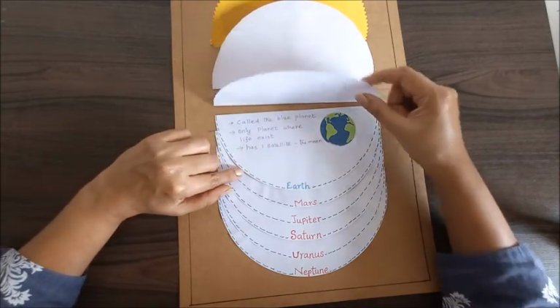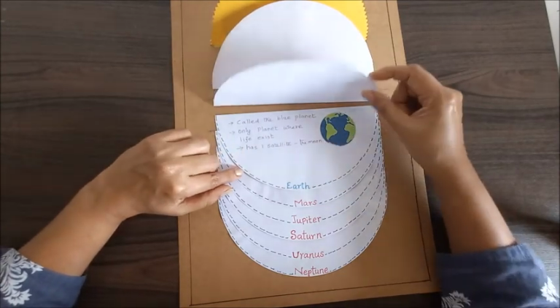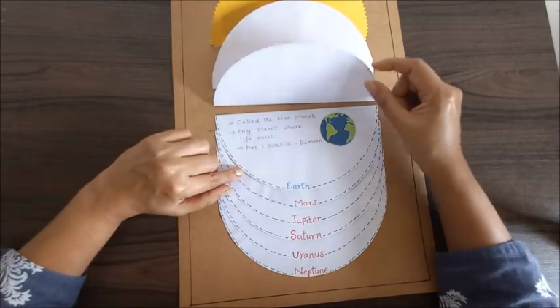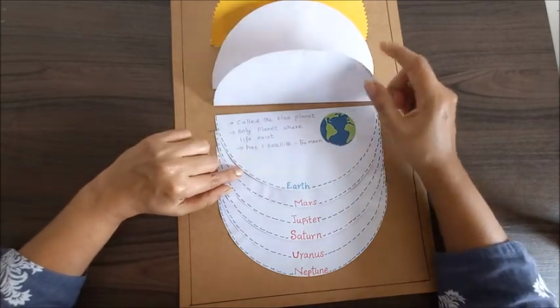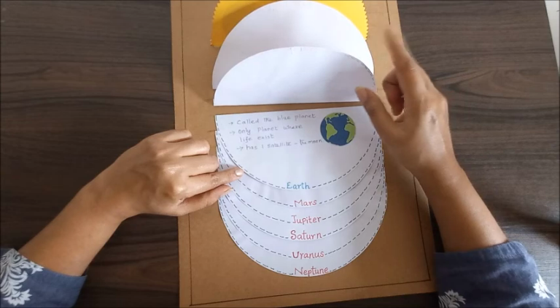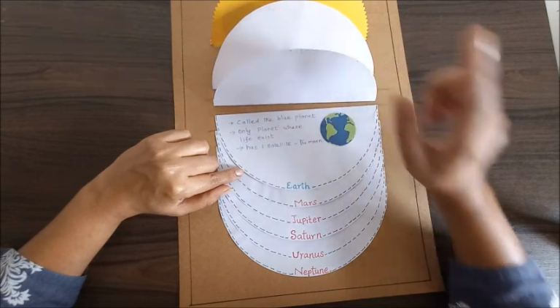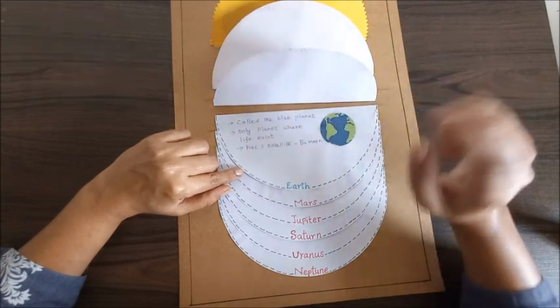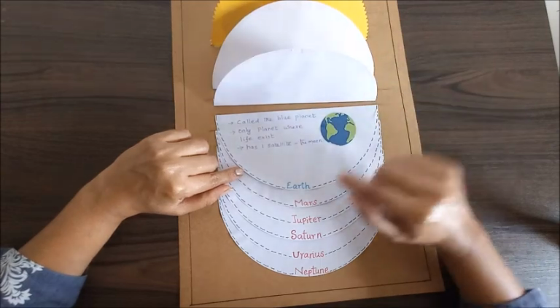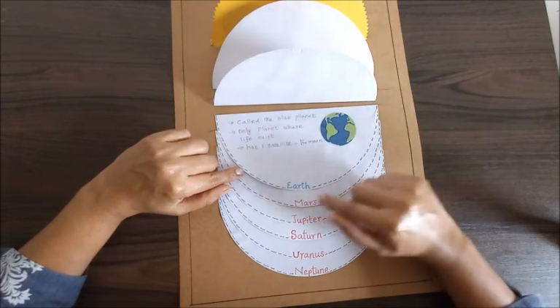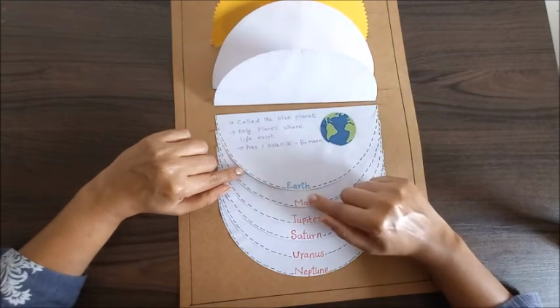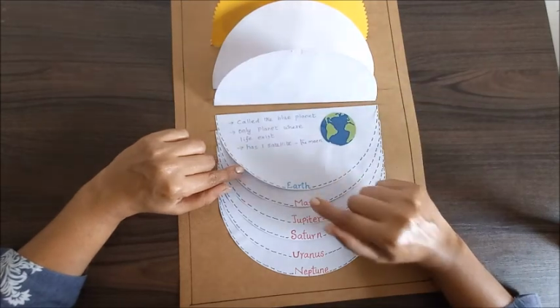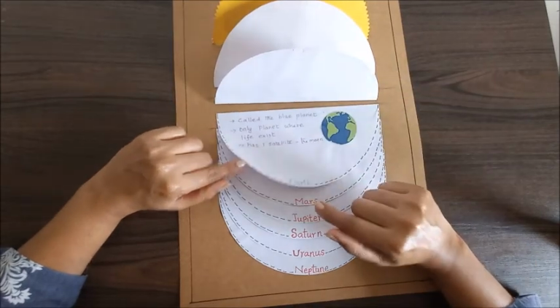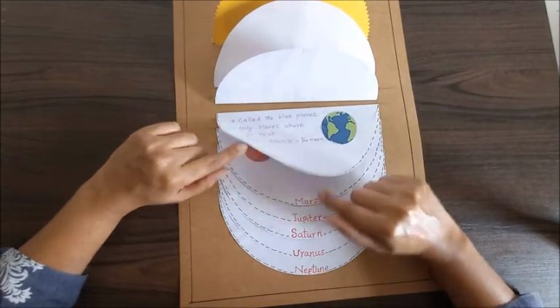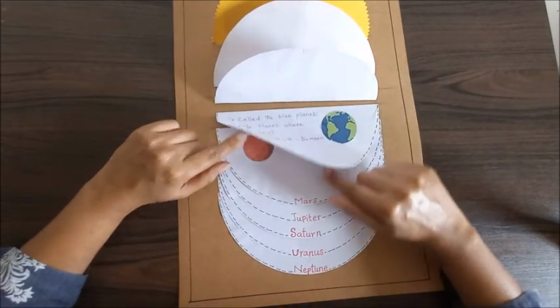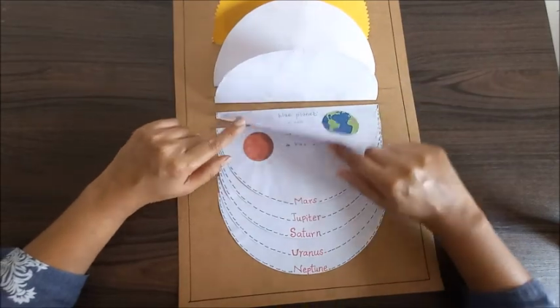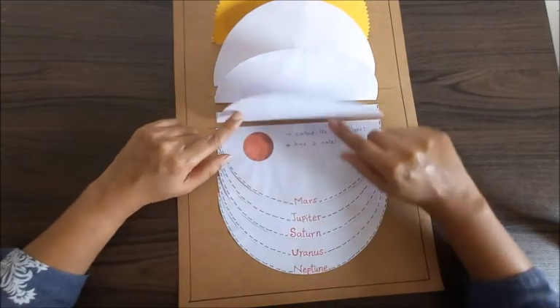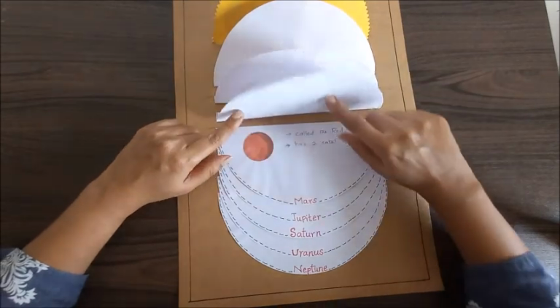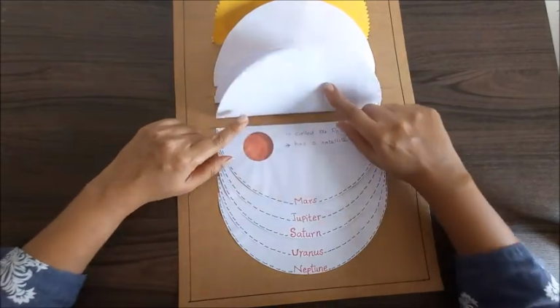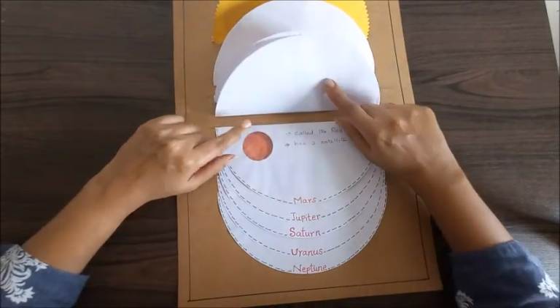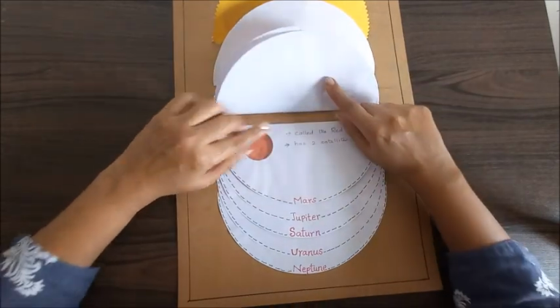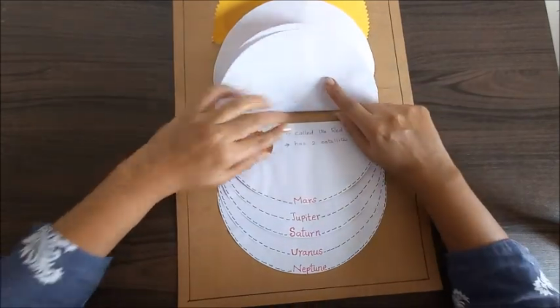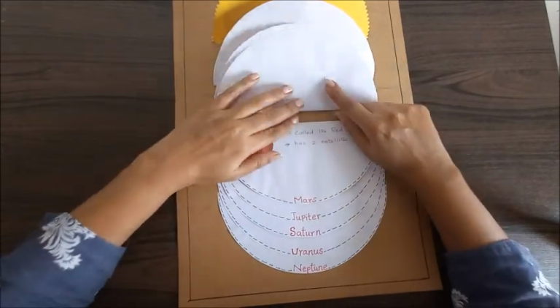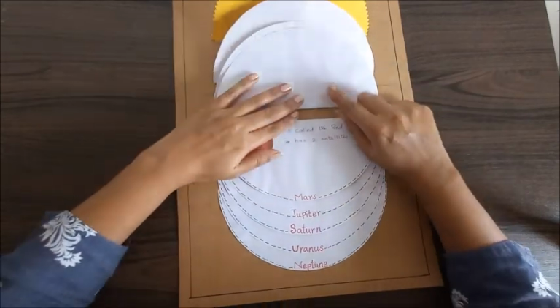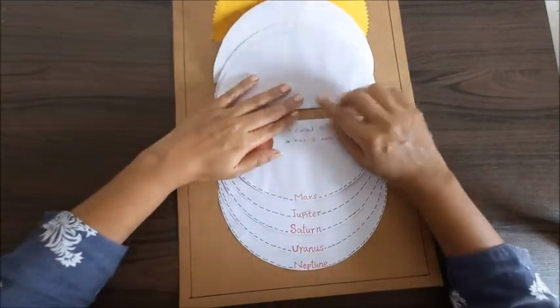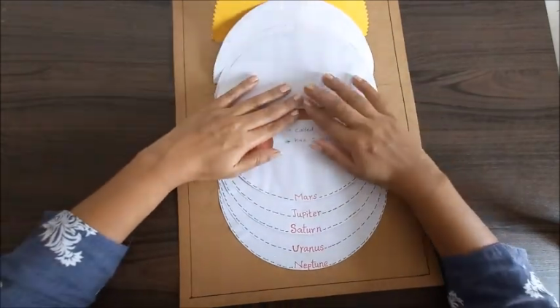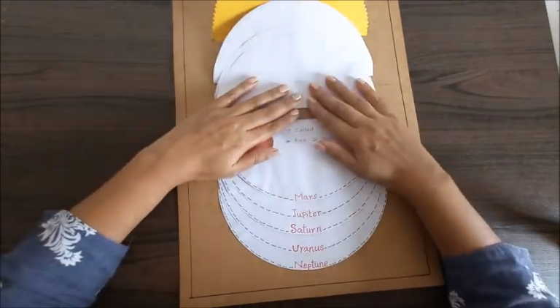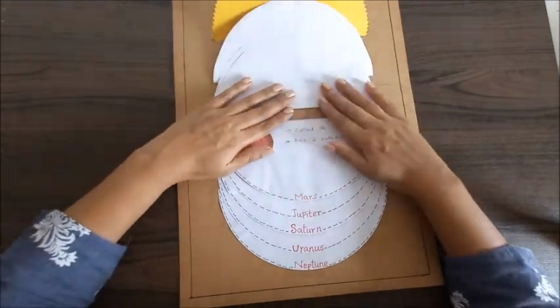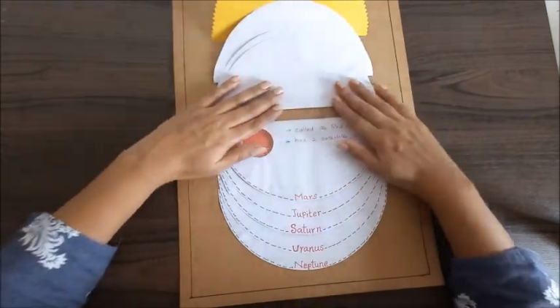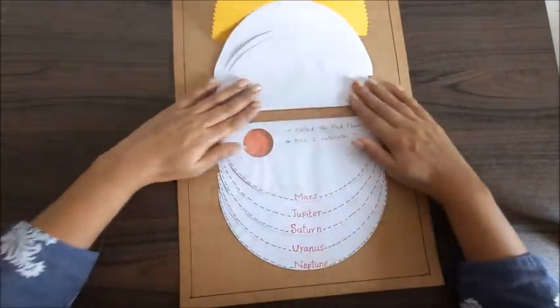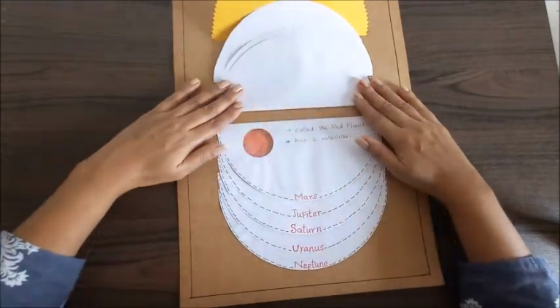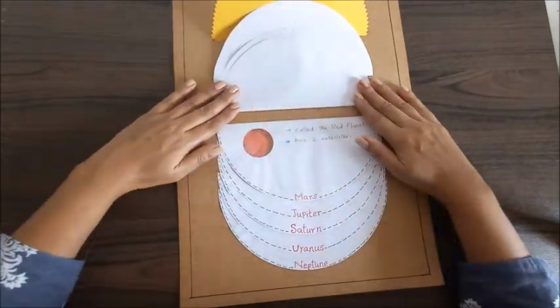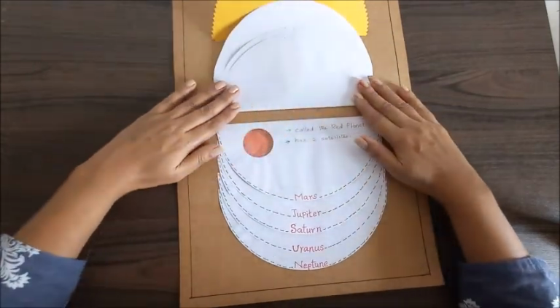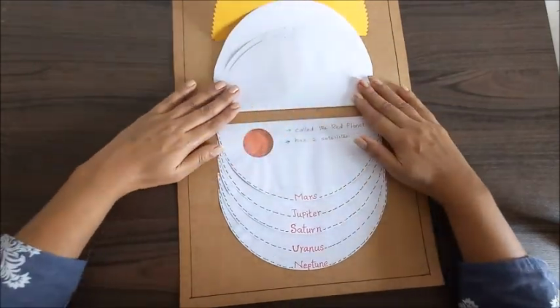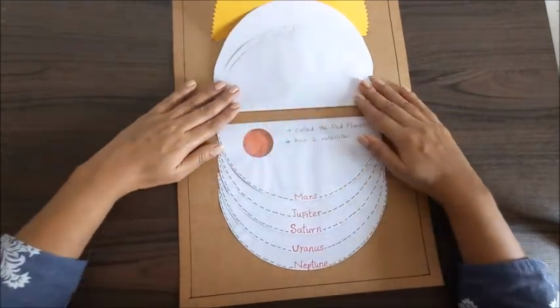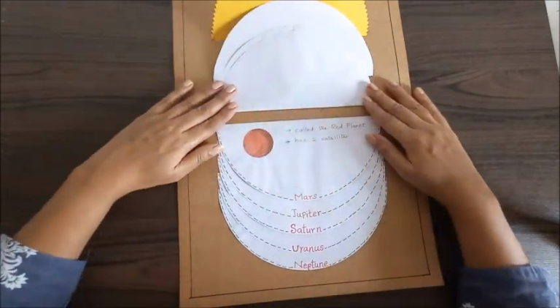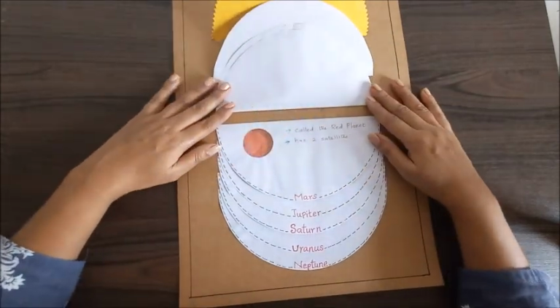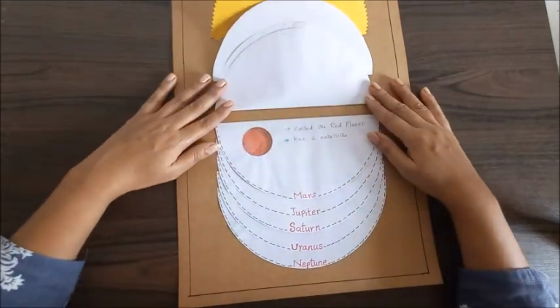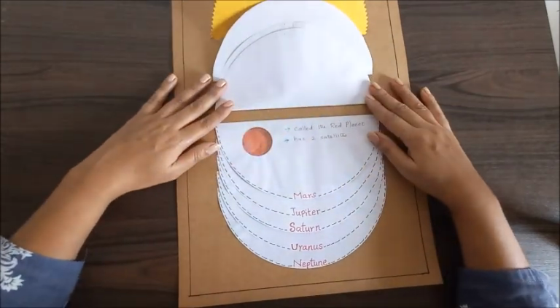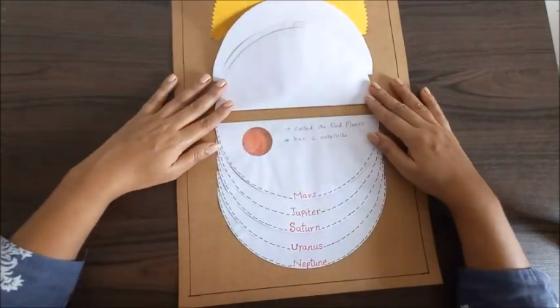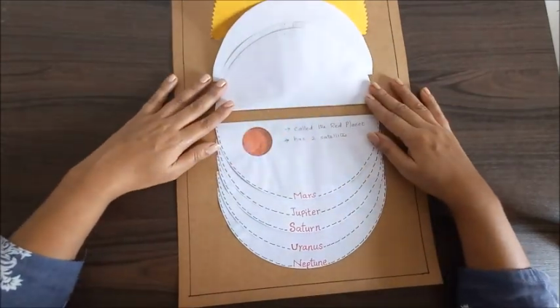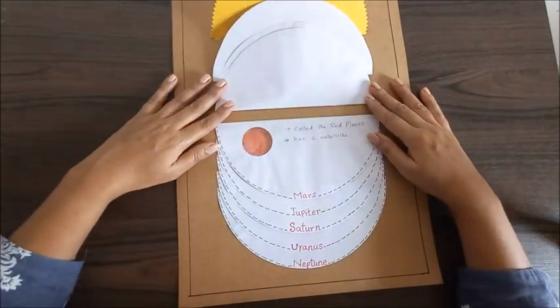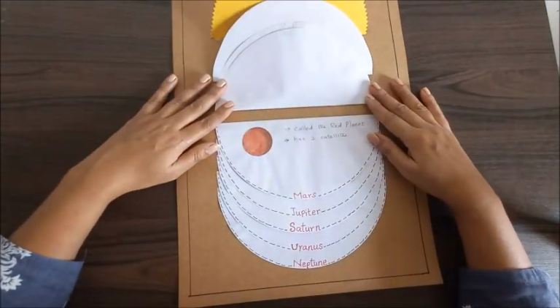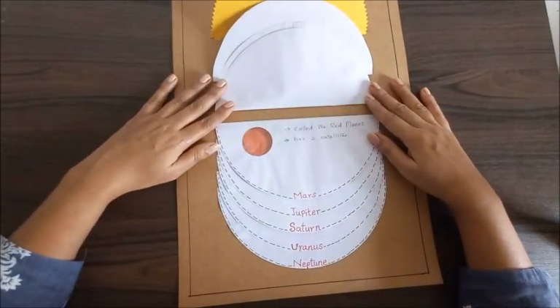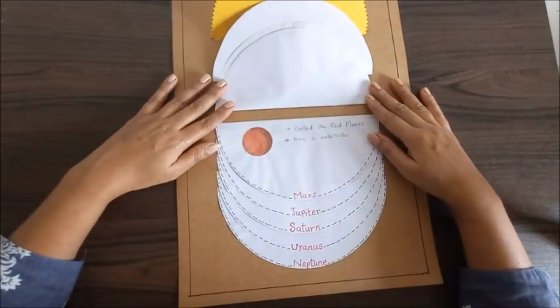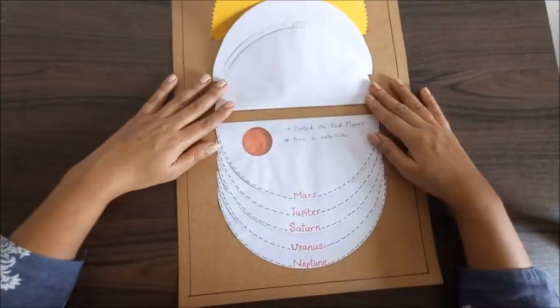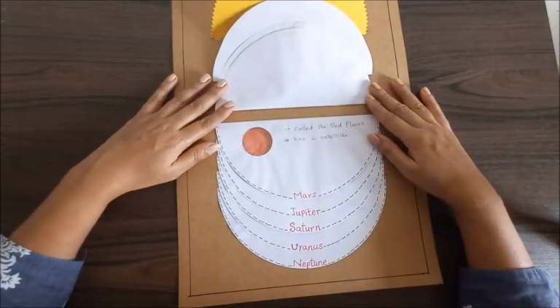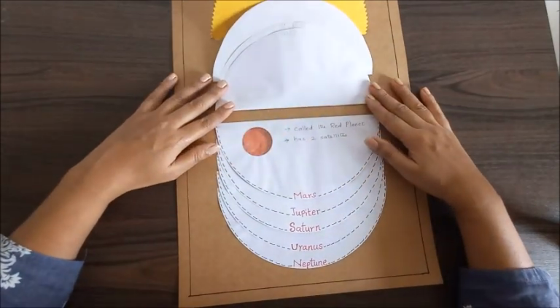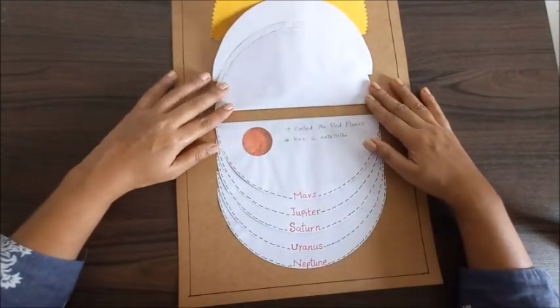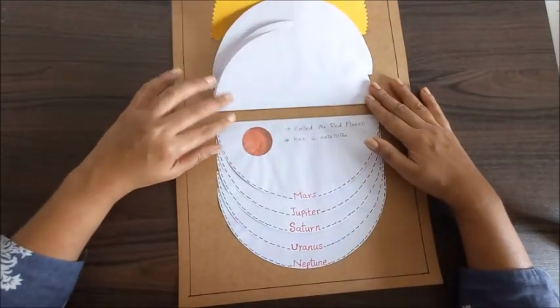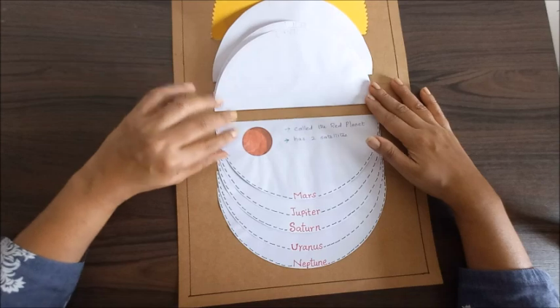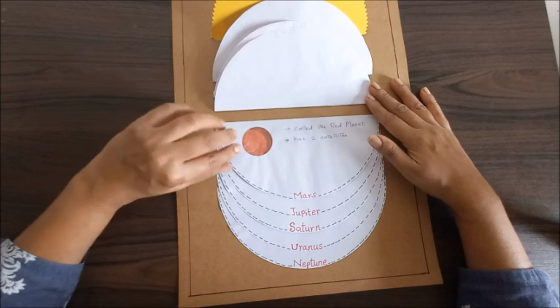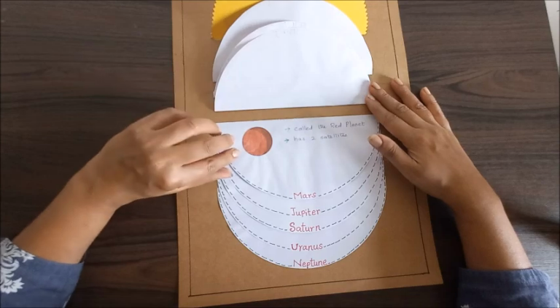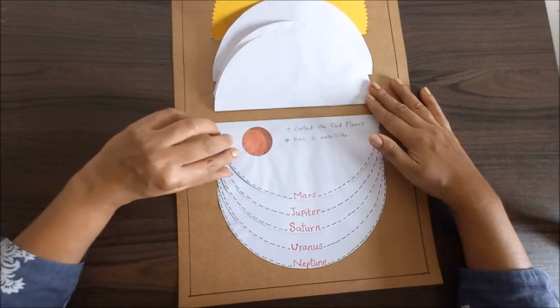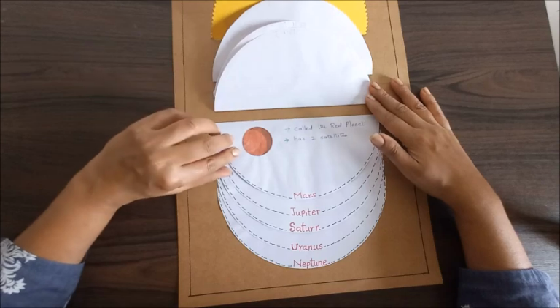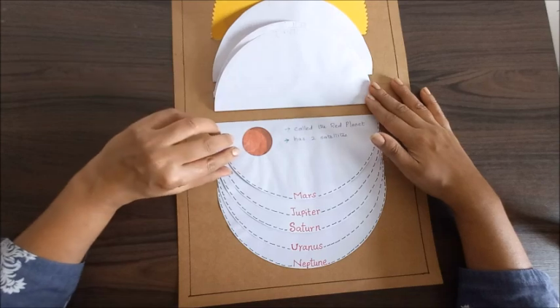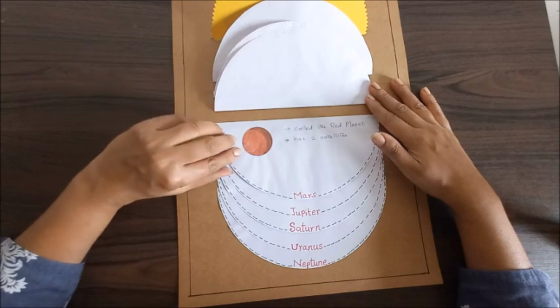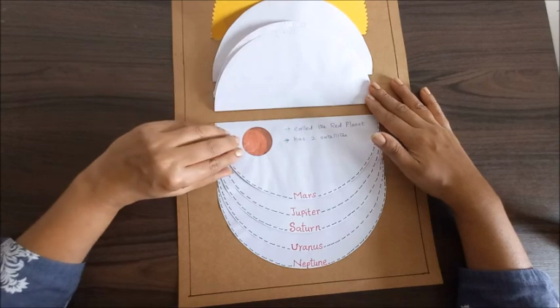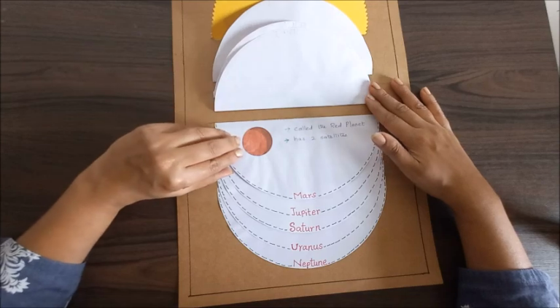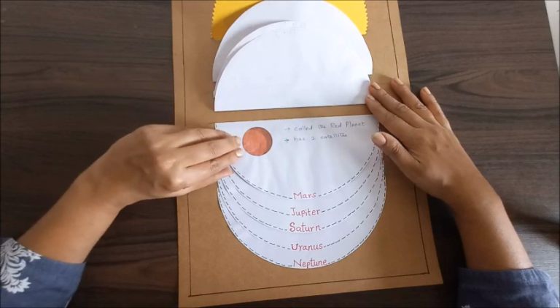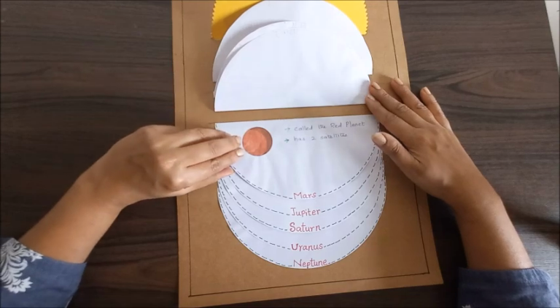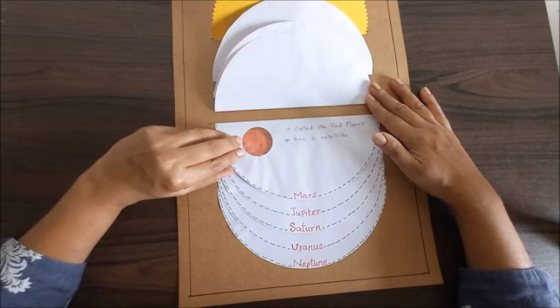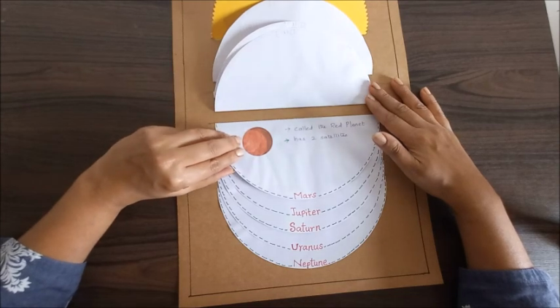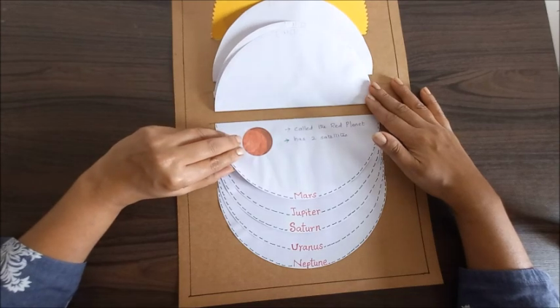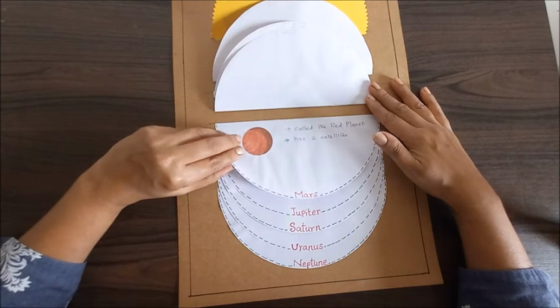After Earth comes Mars. Mars is a red planet and it has two satellites.